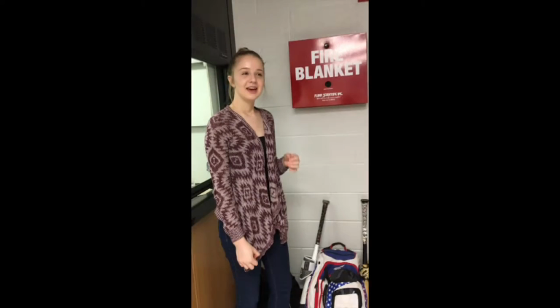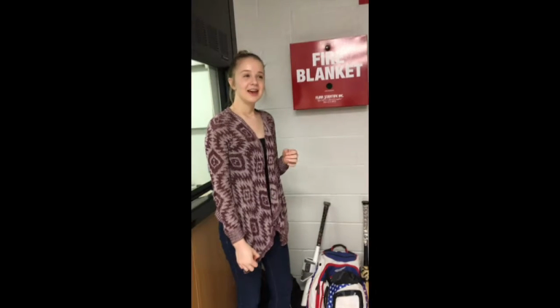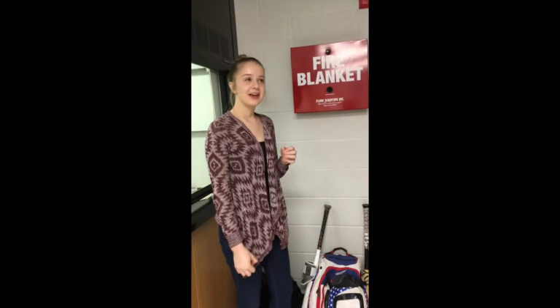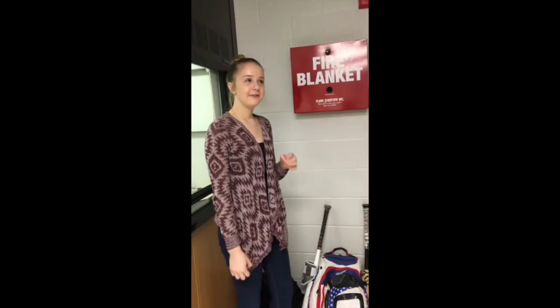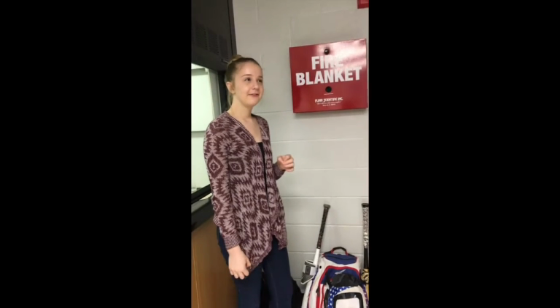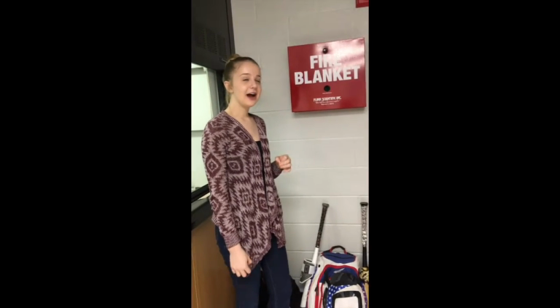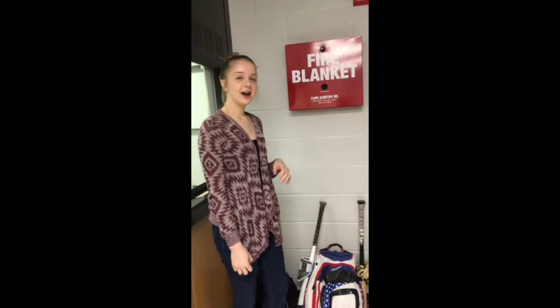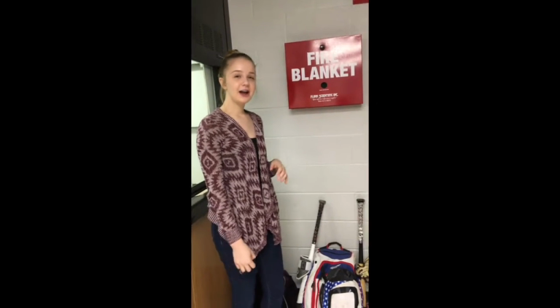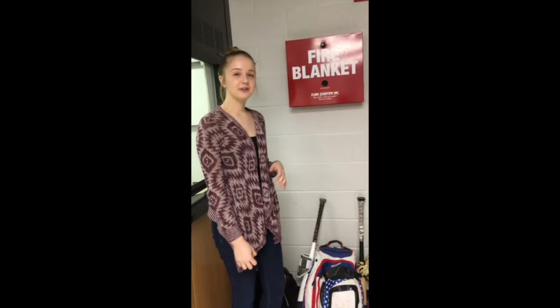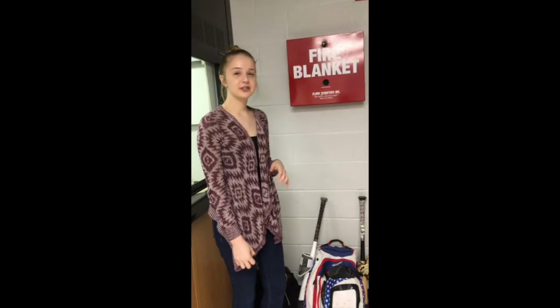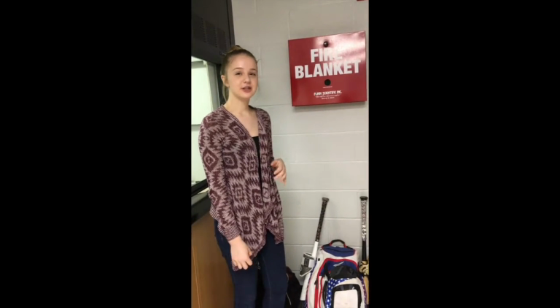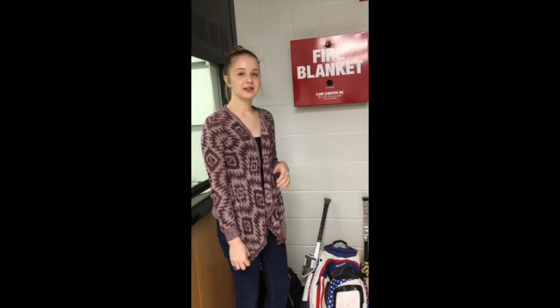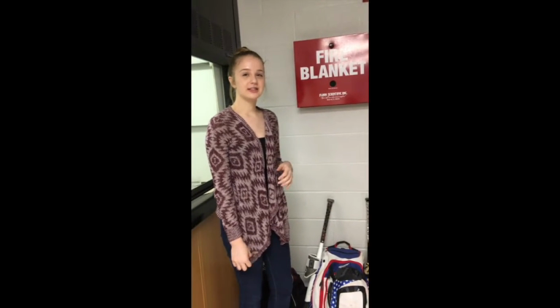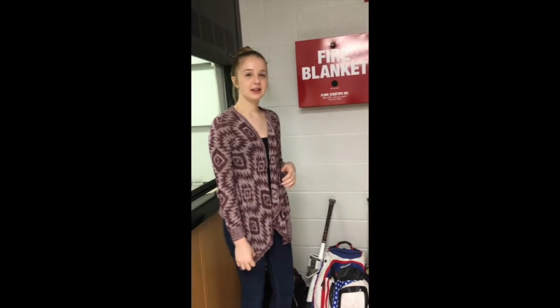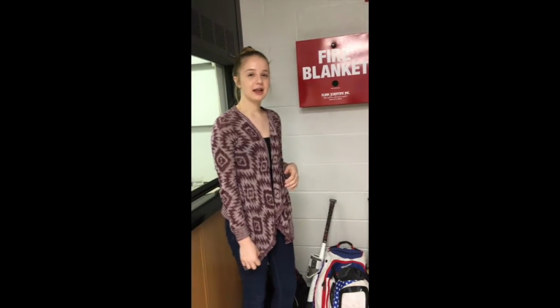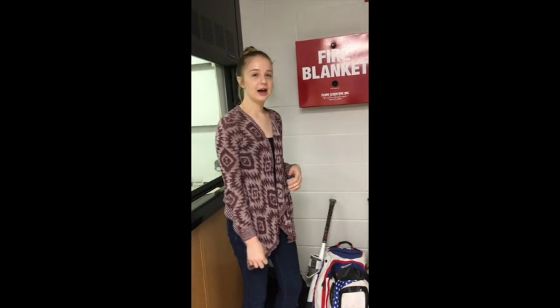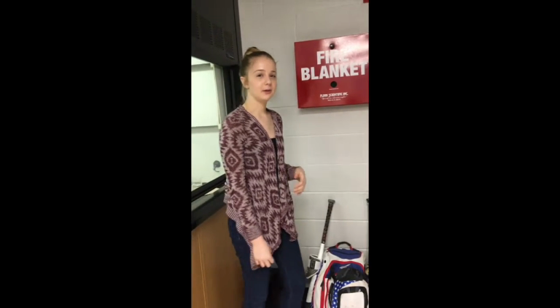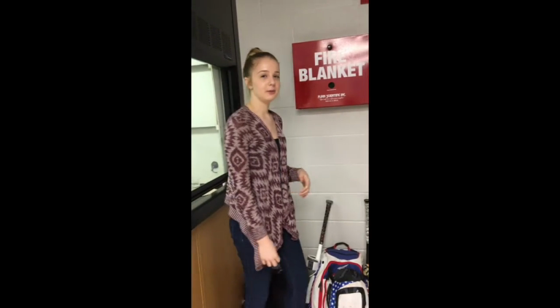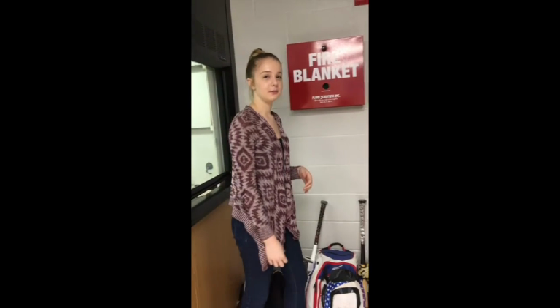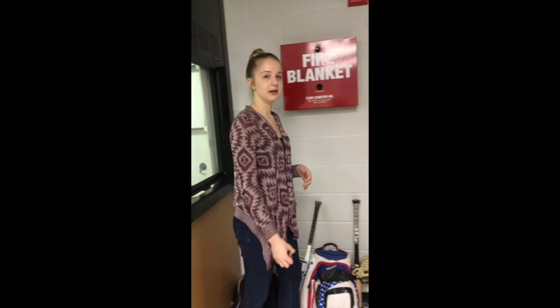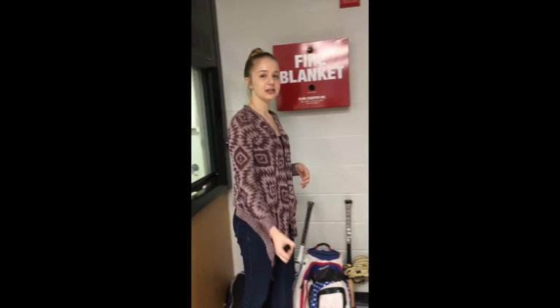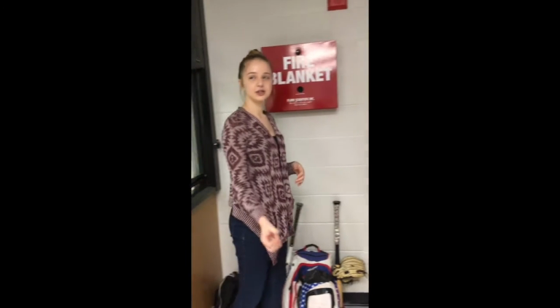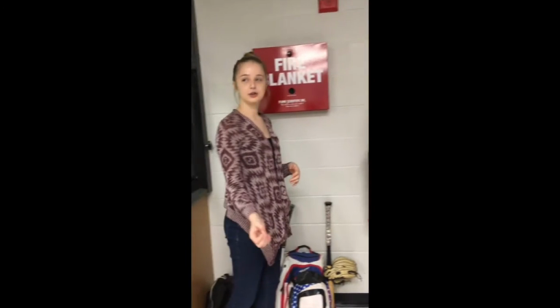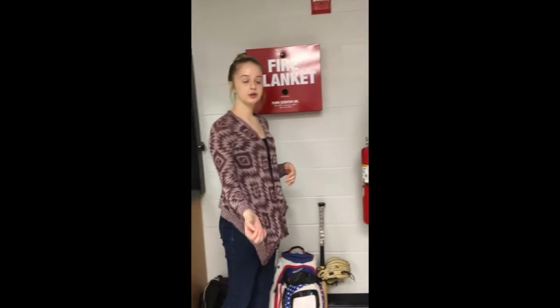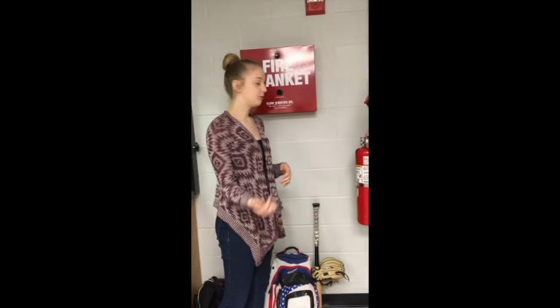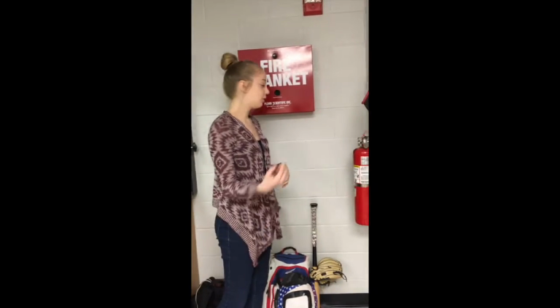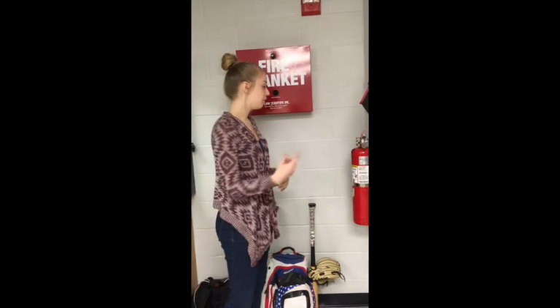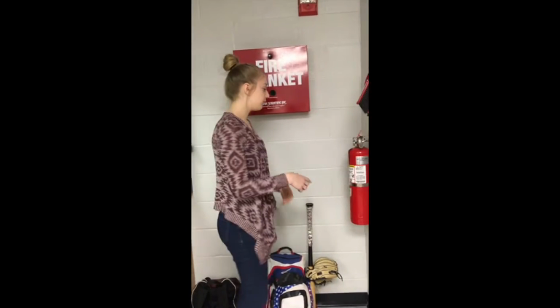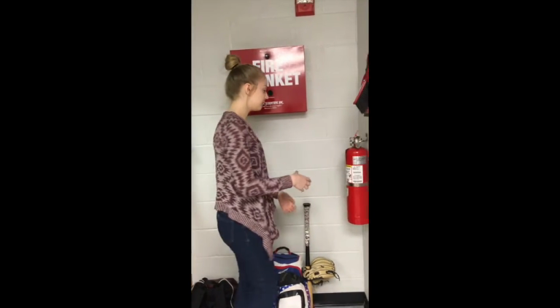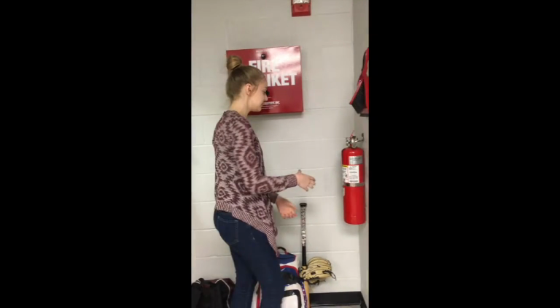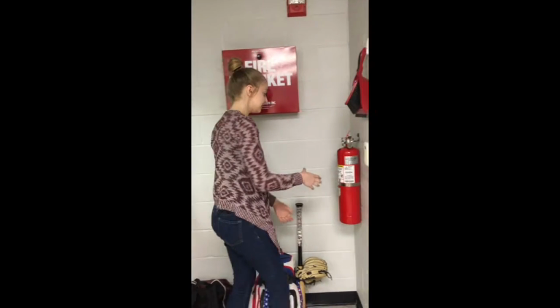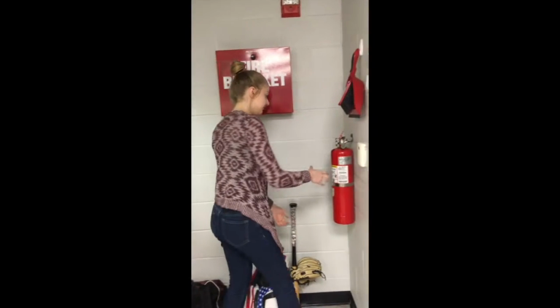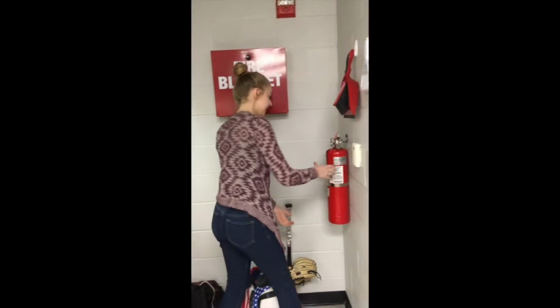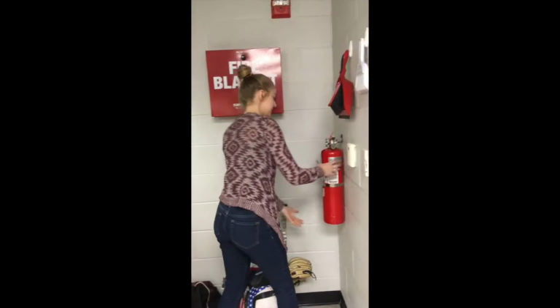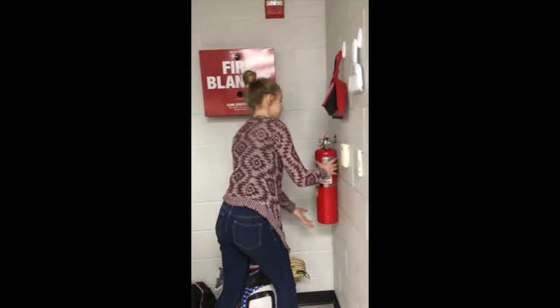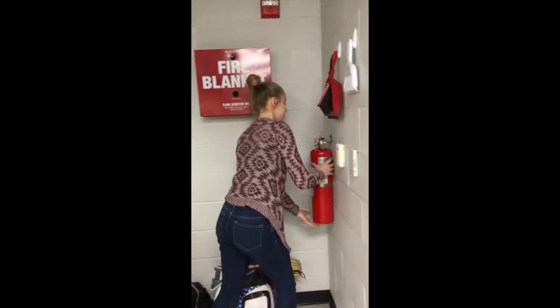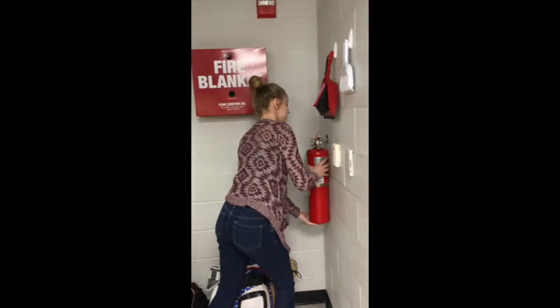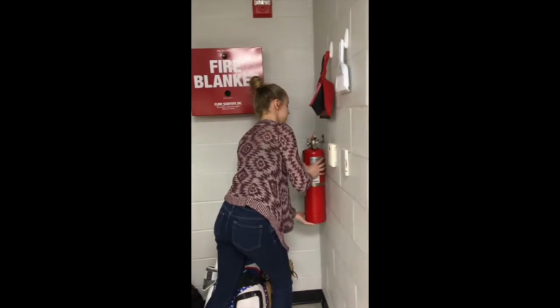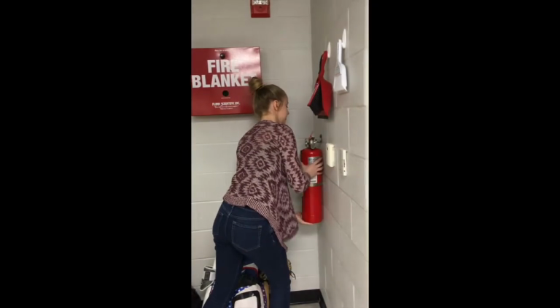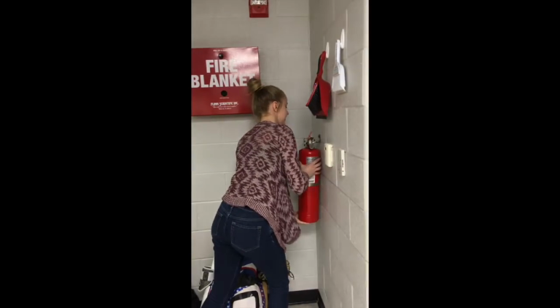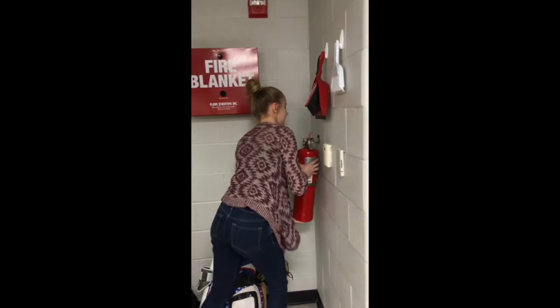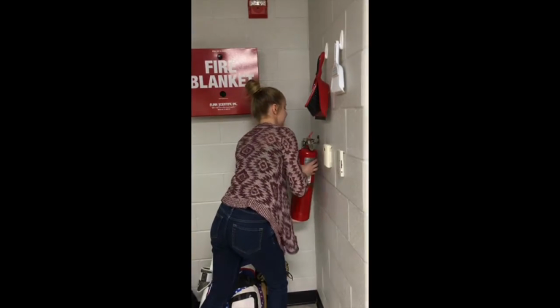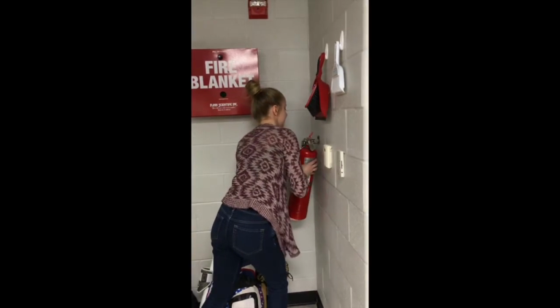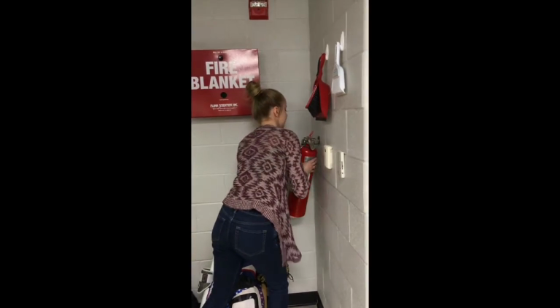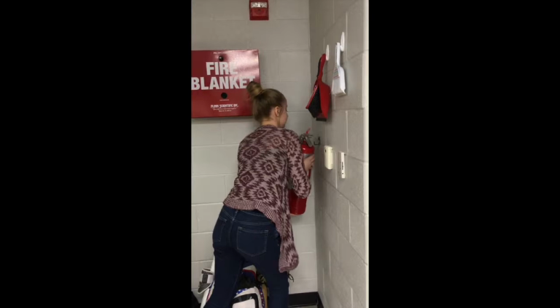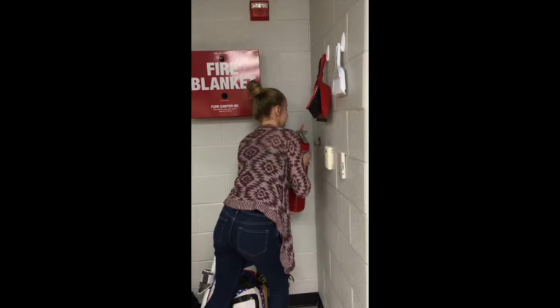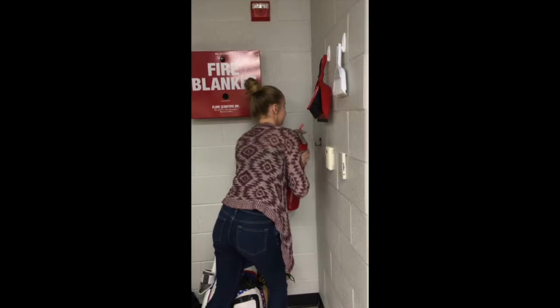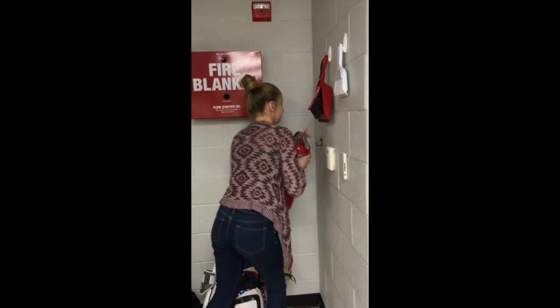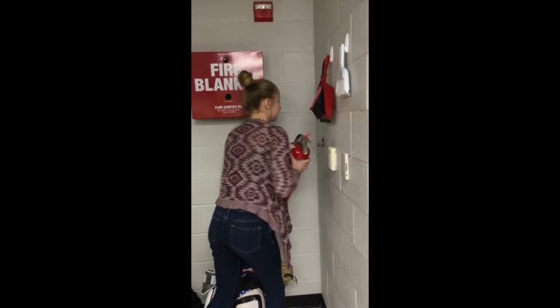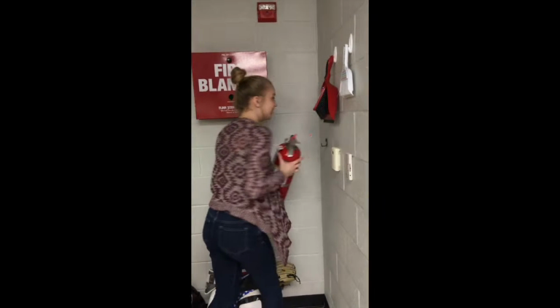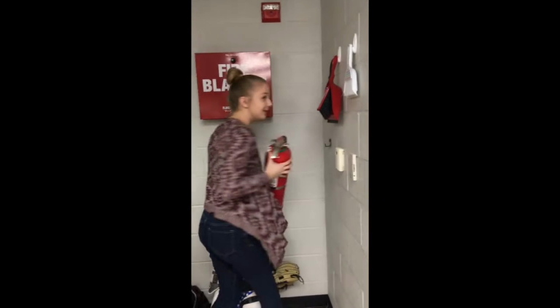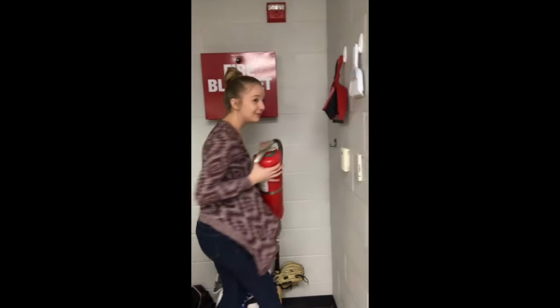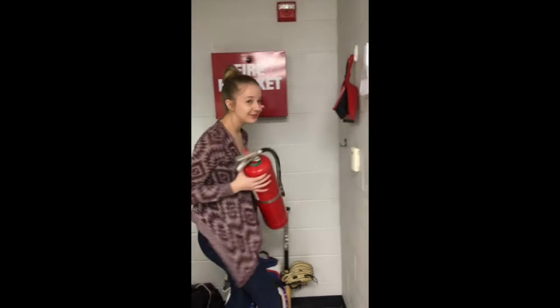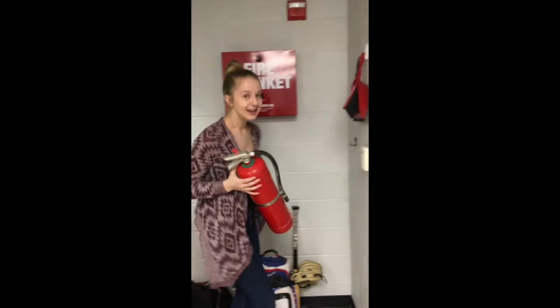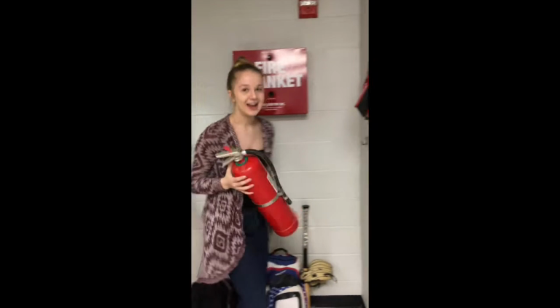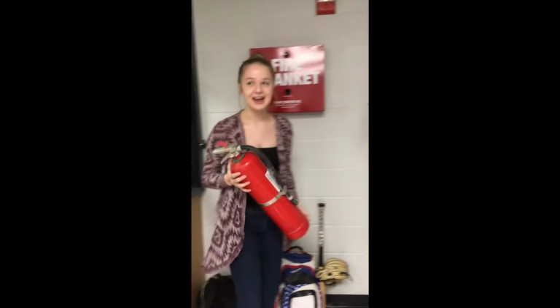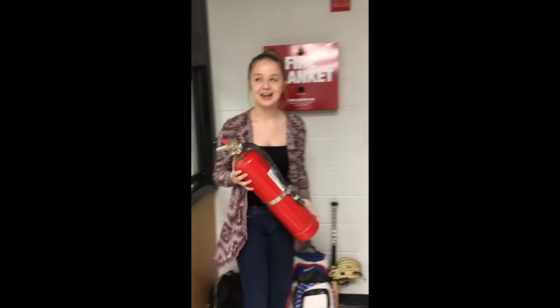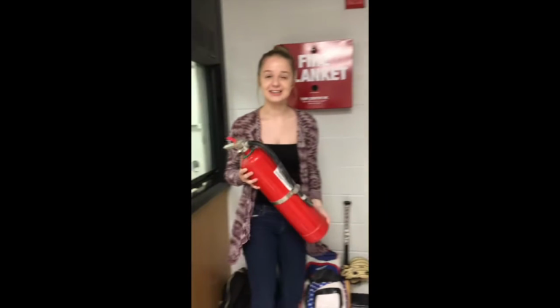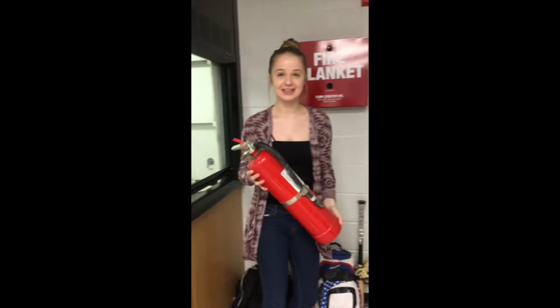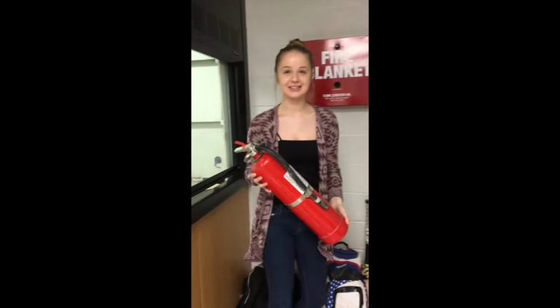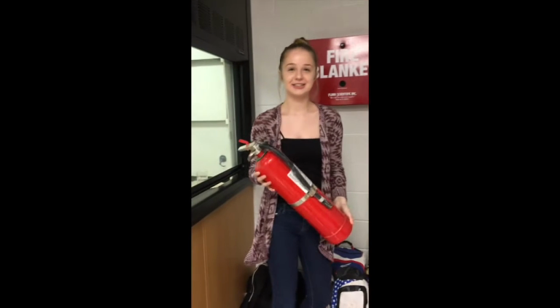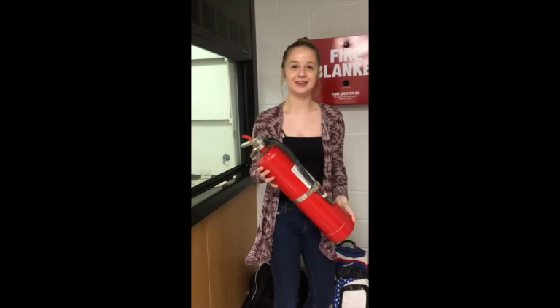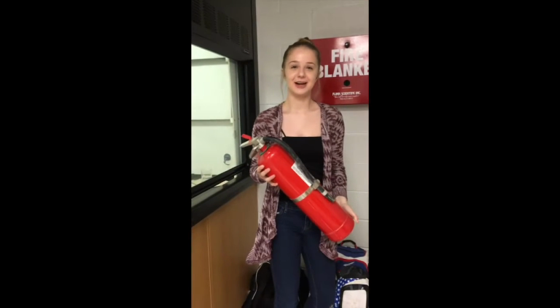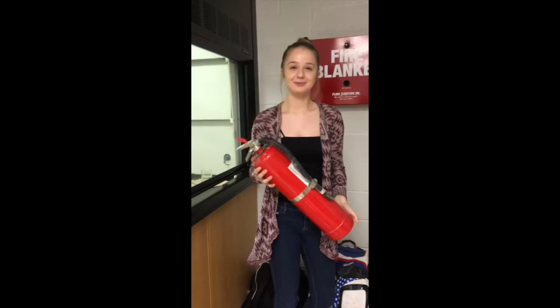If a fire ever starts in the lab, make sure you go over to the fire extinguisher and take it to your lab.